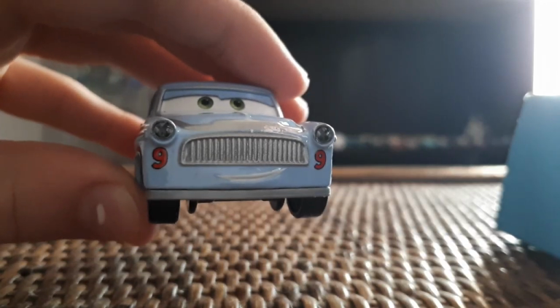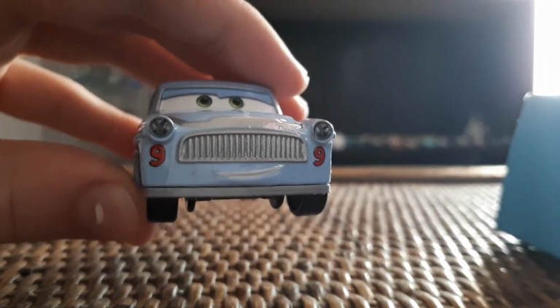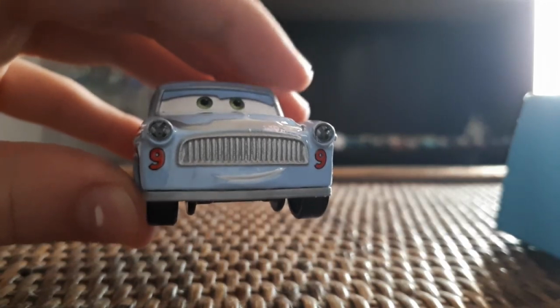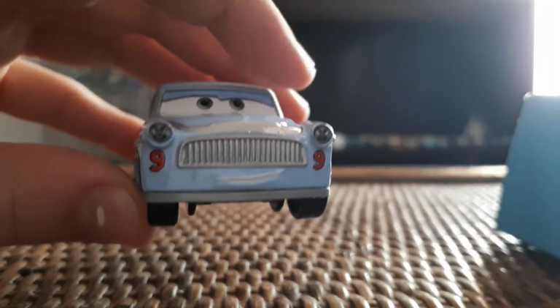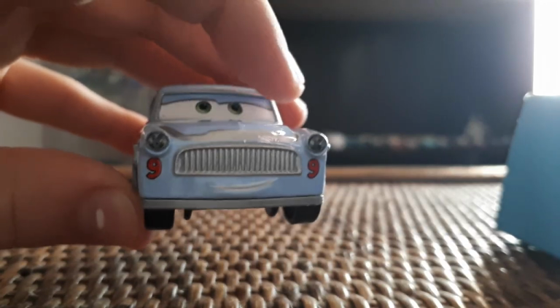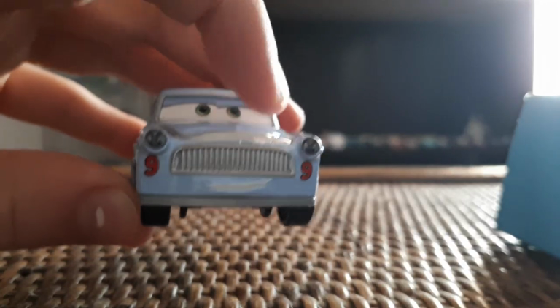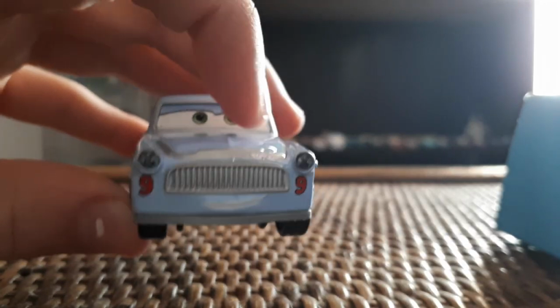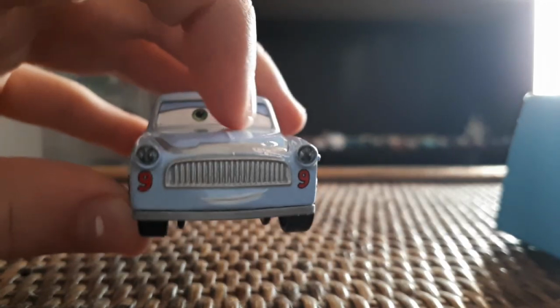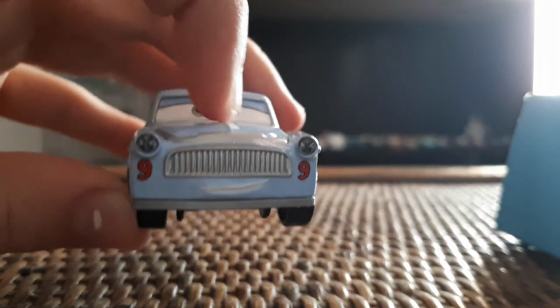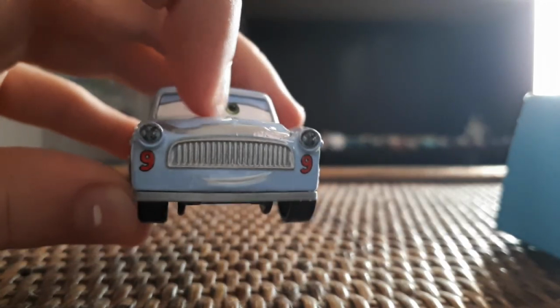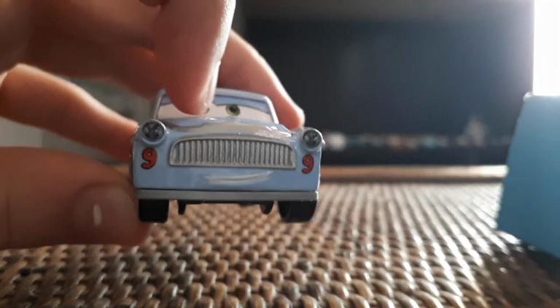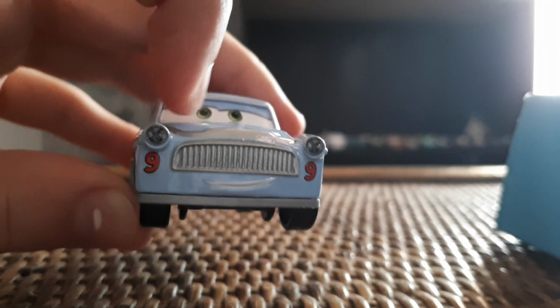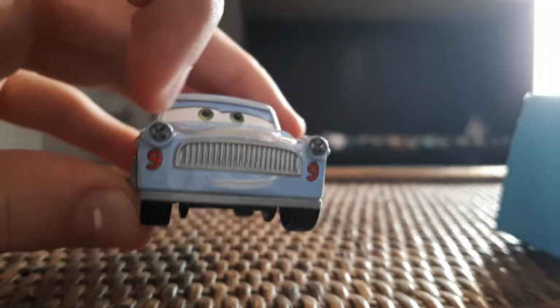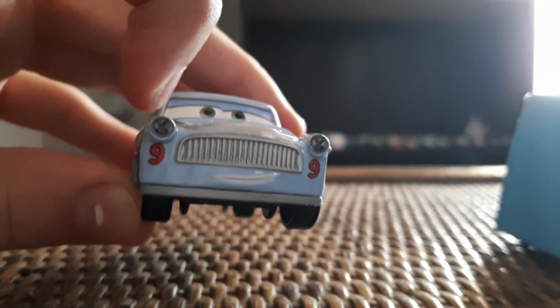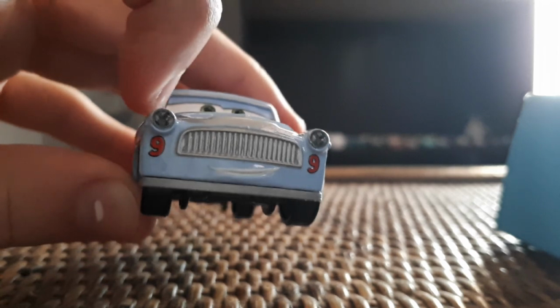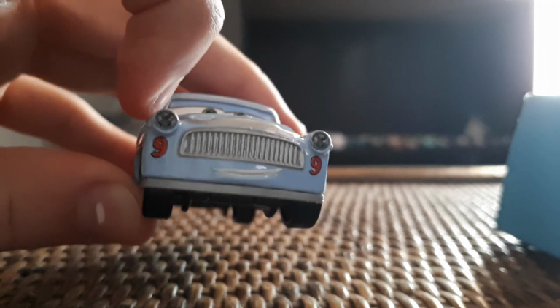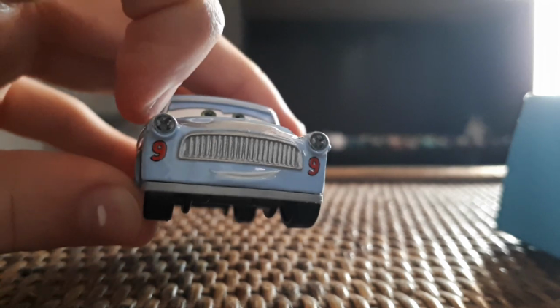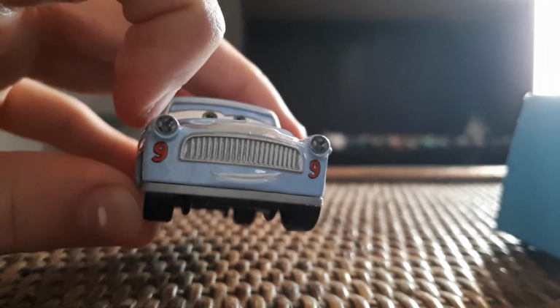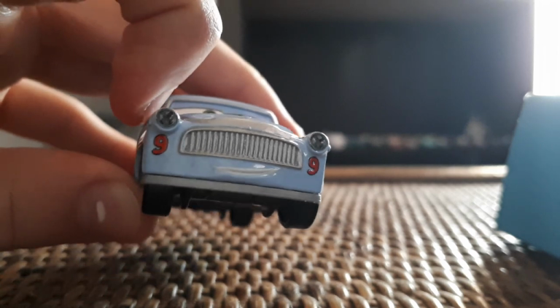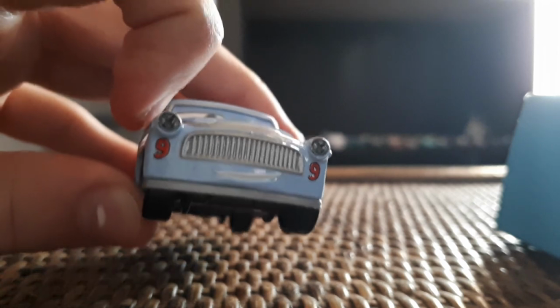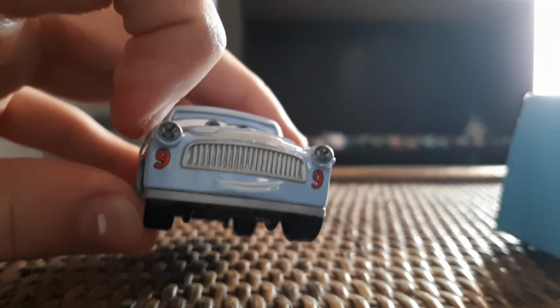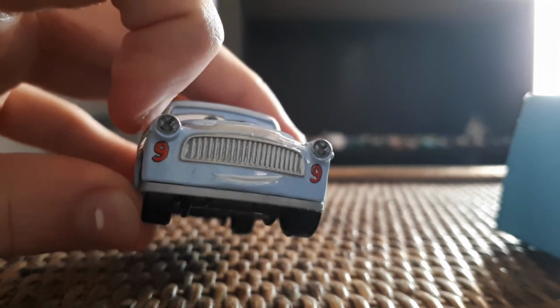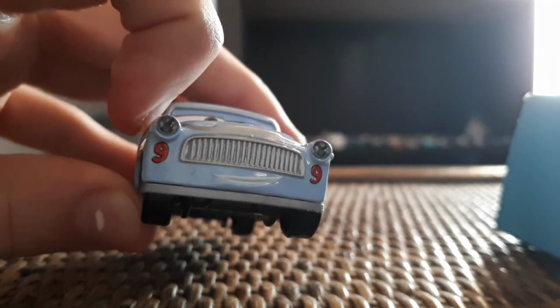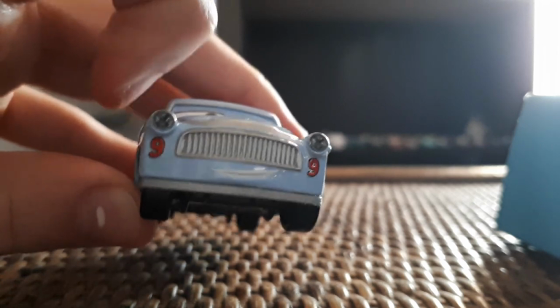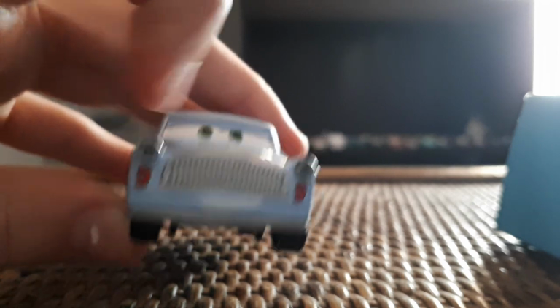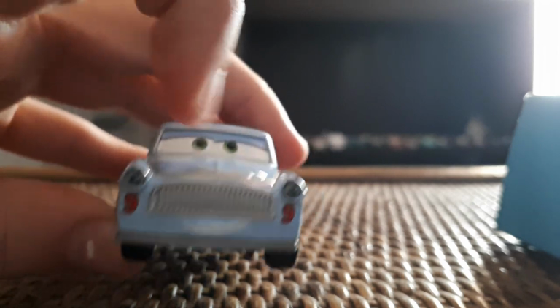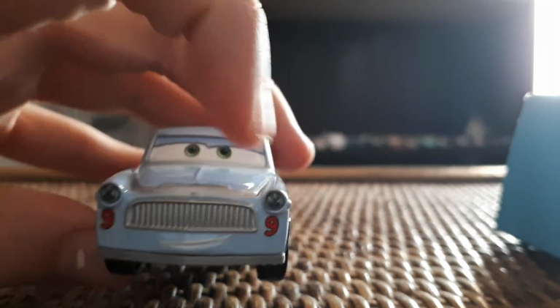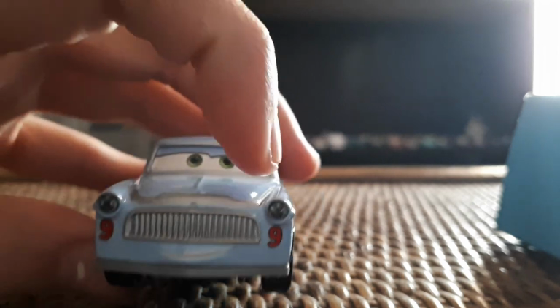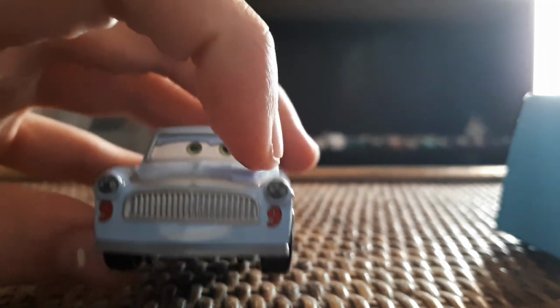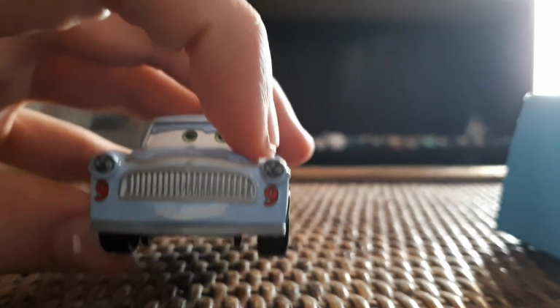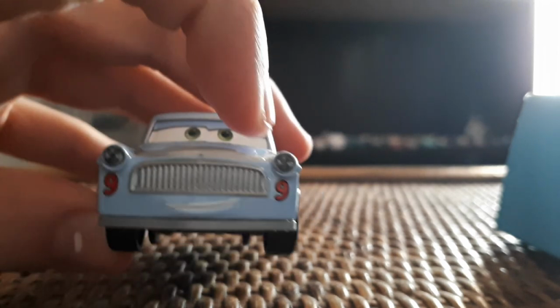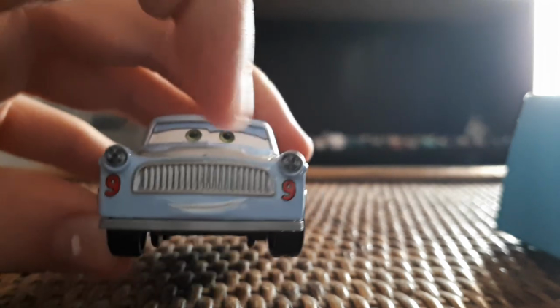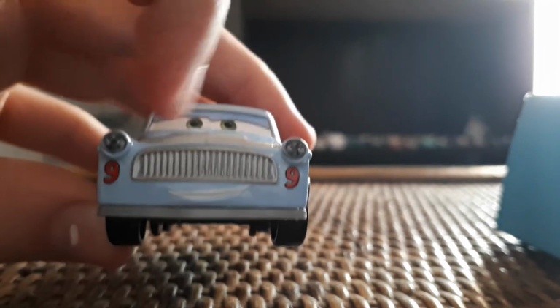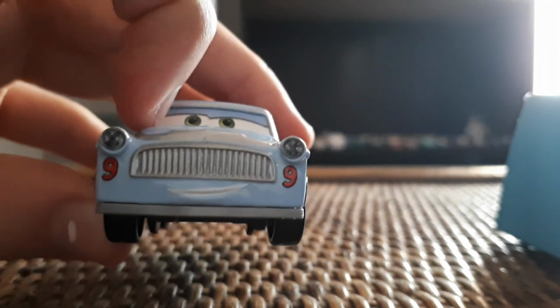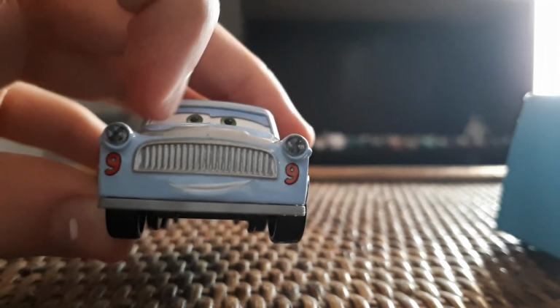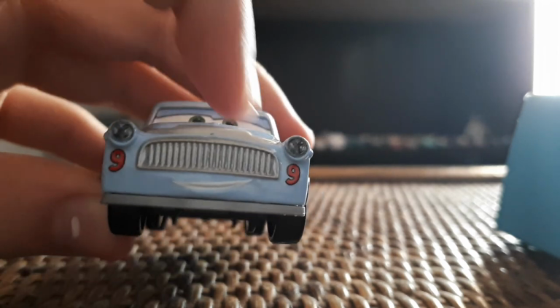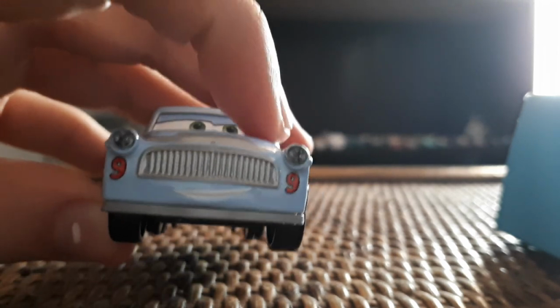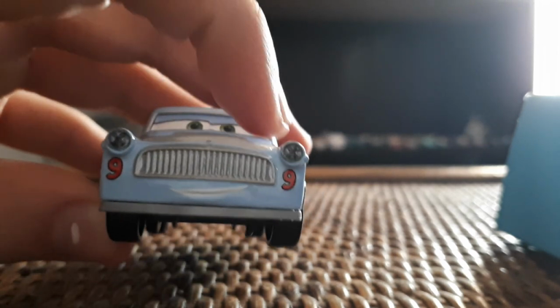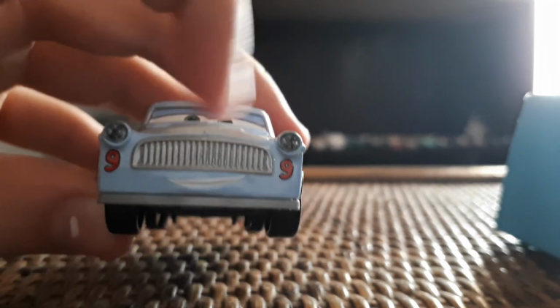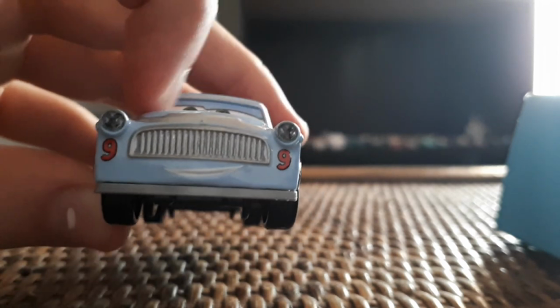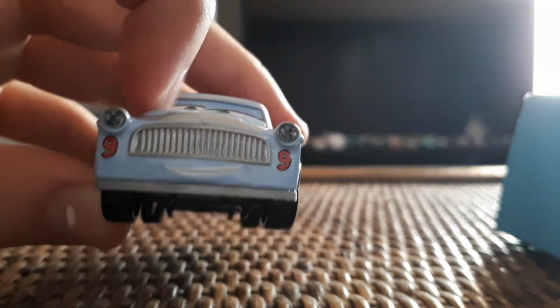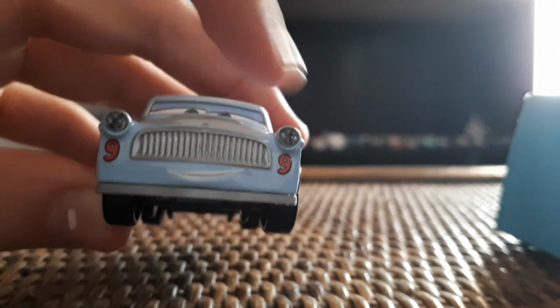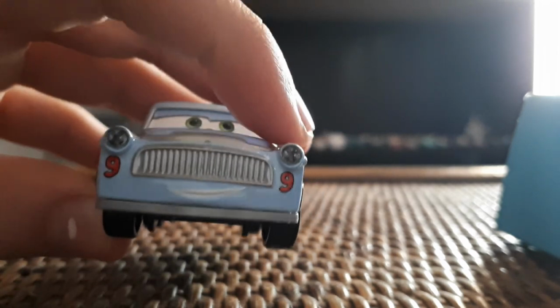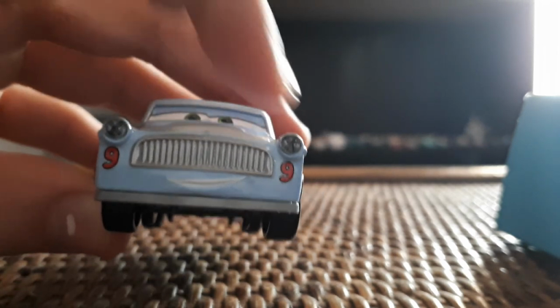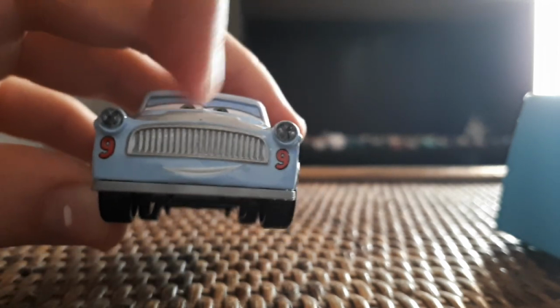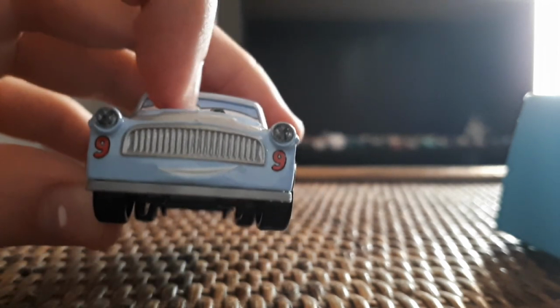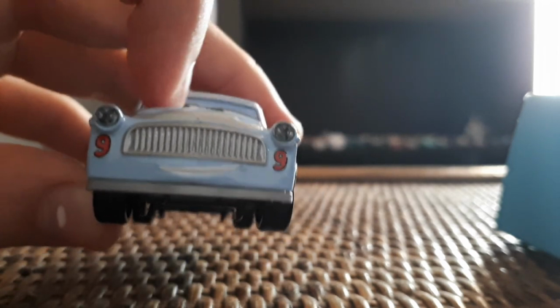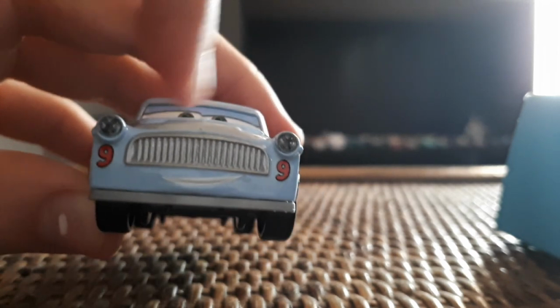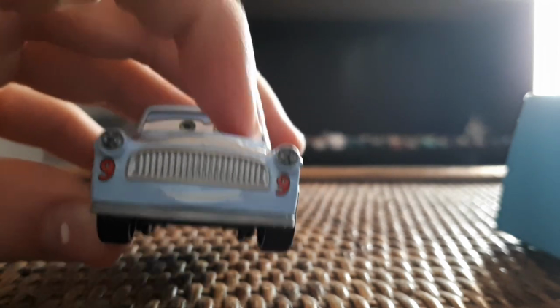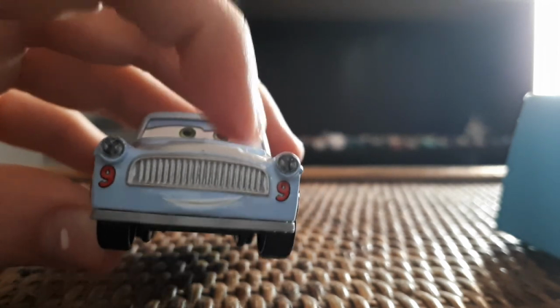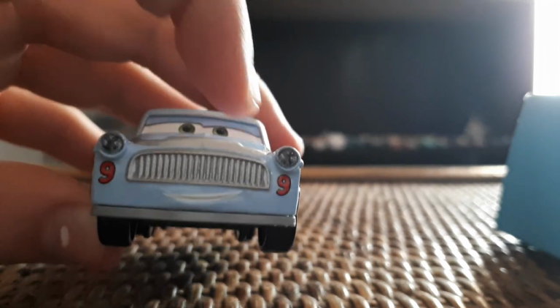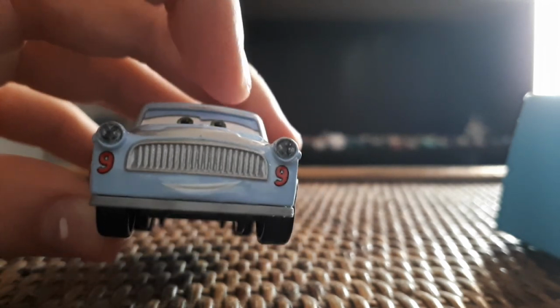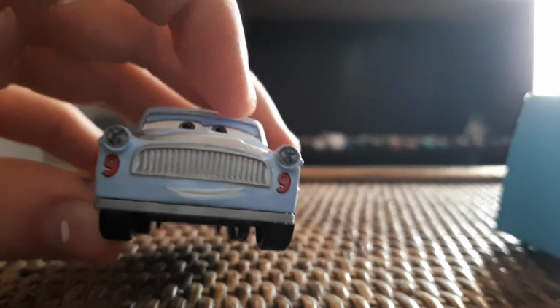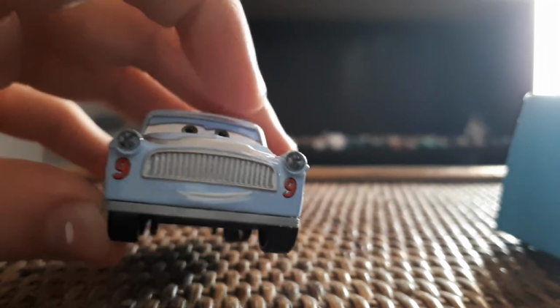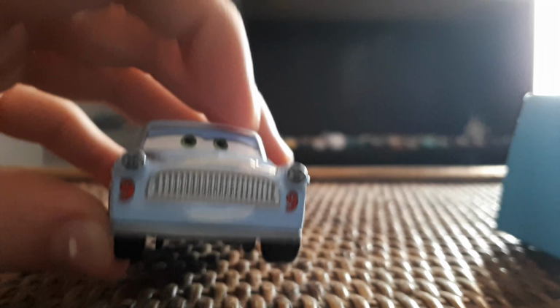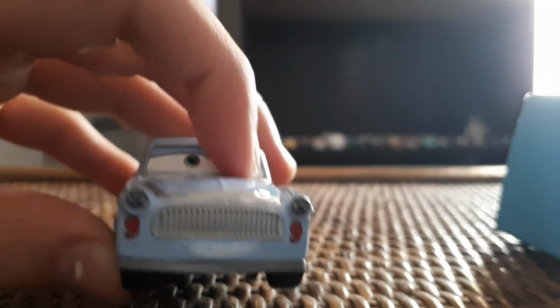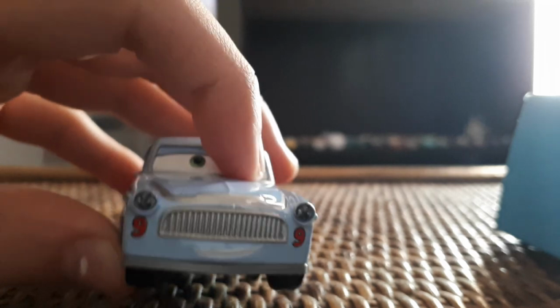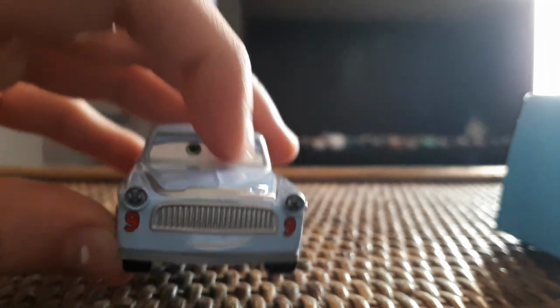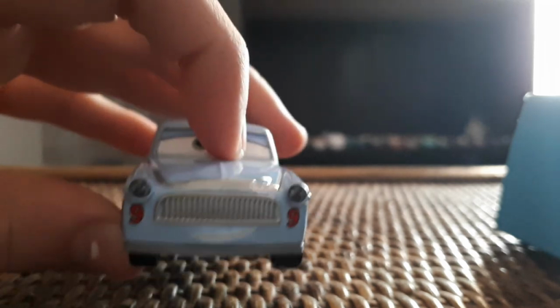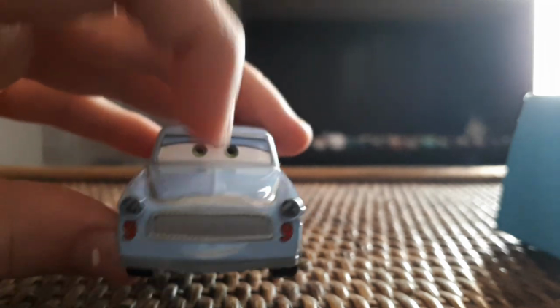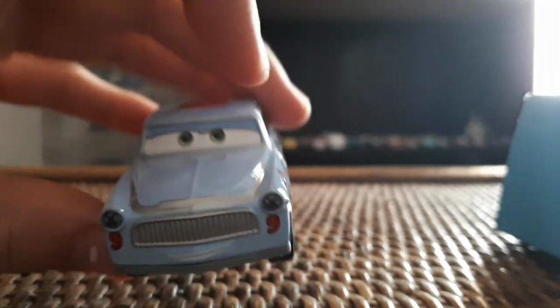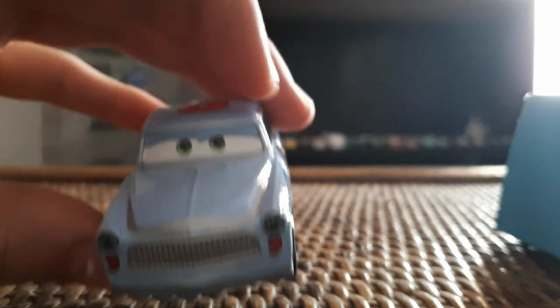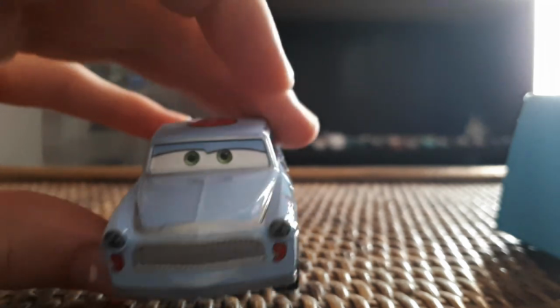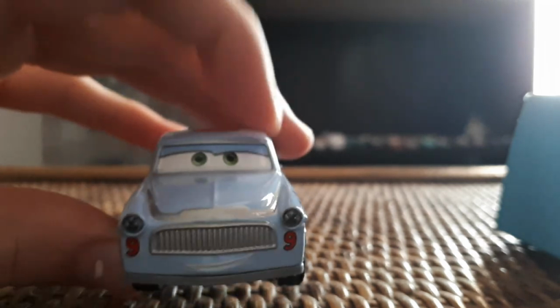Up front we have a nice grill with a number nine under each of the headlights, almost like 99, even though his number is just nine.